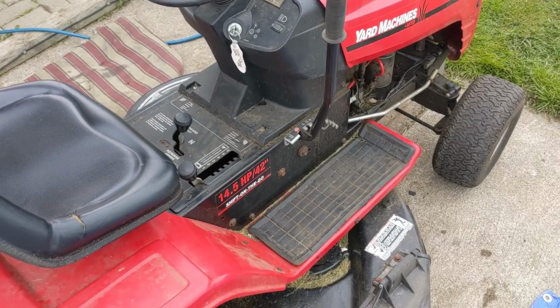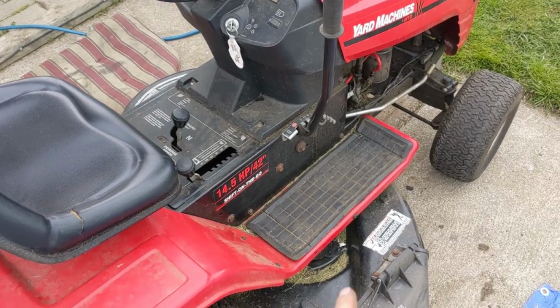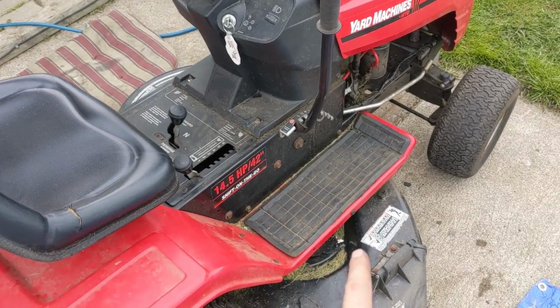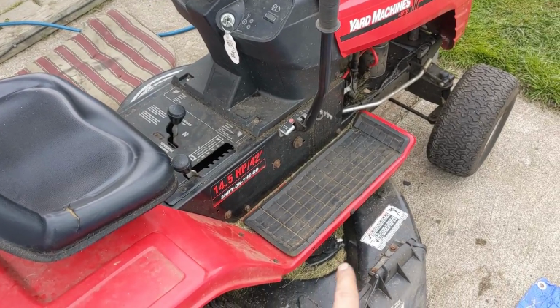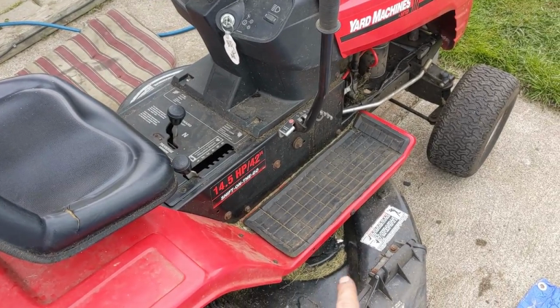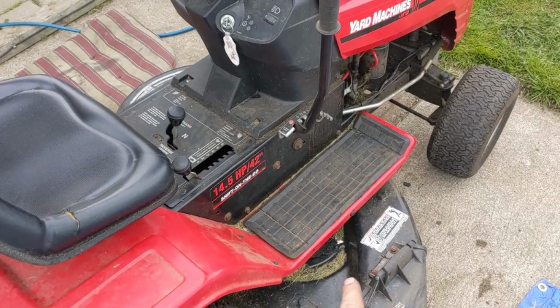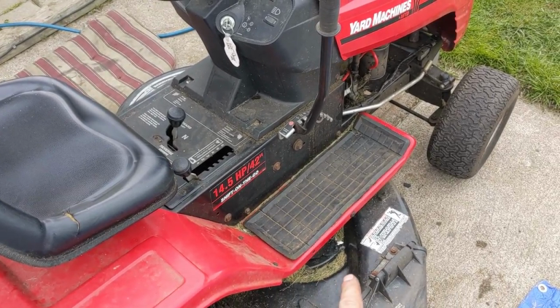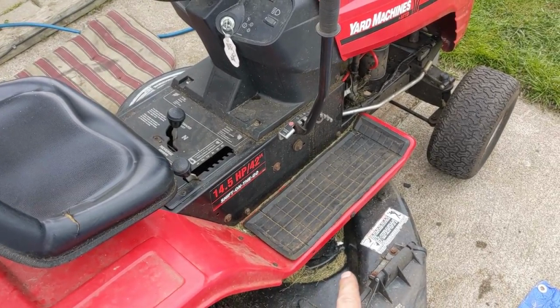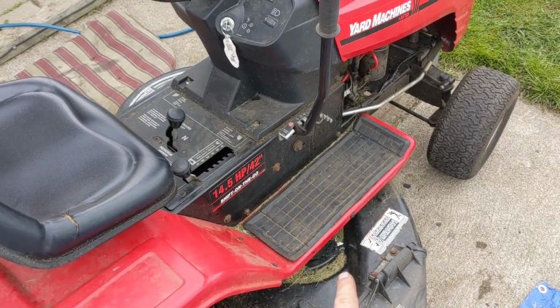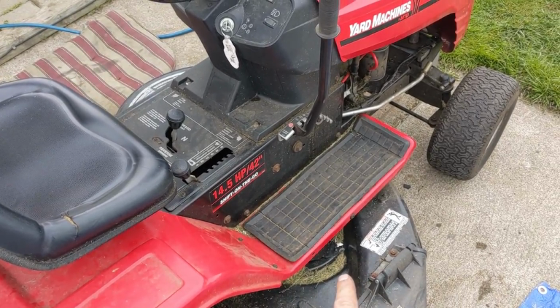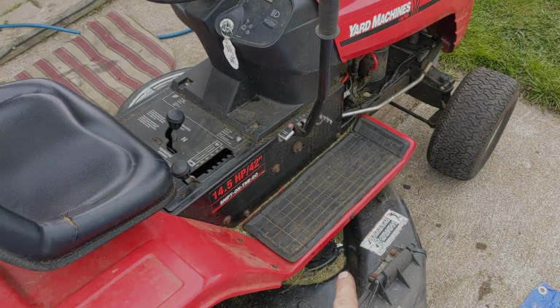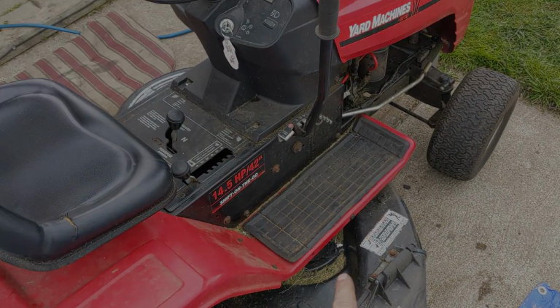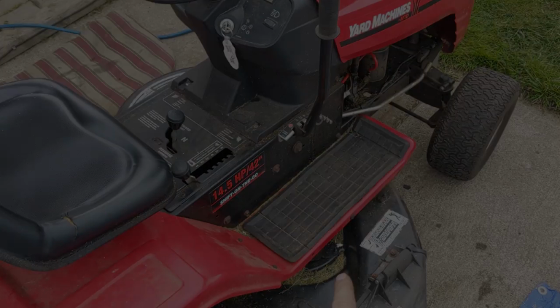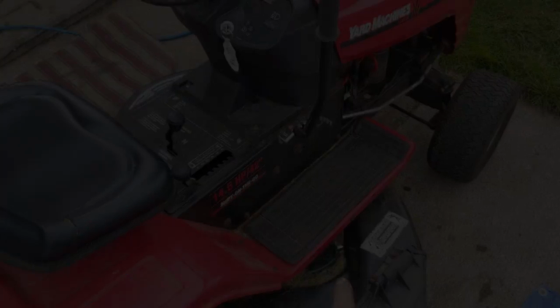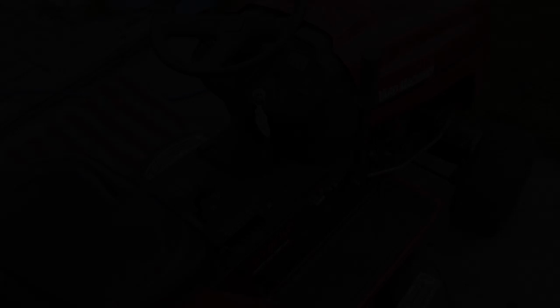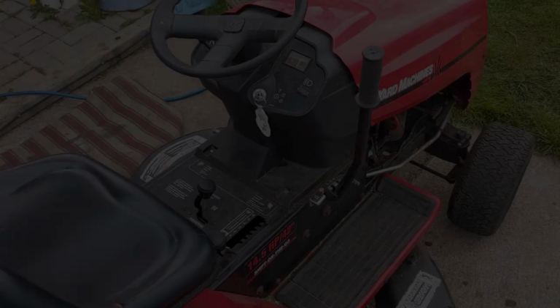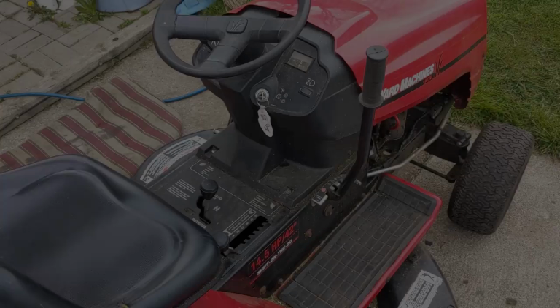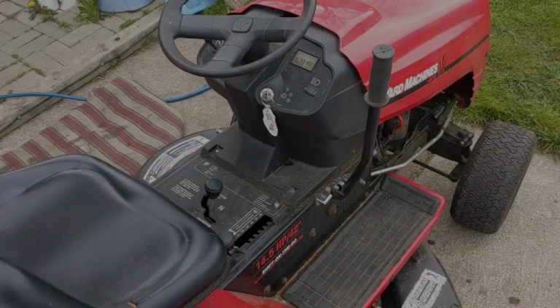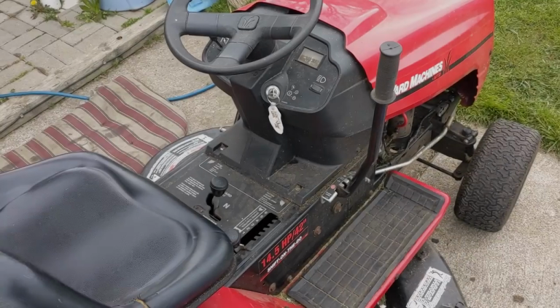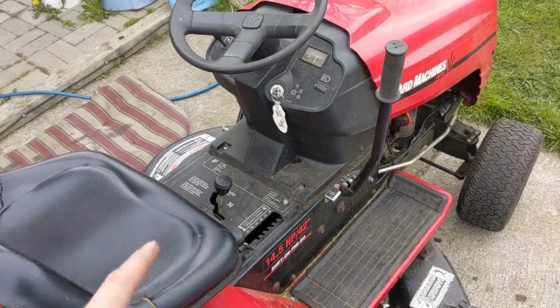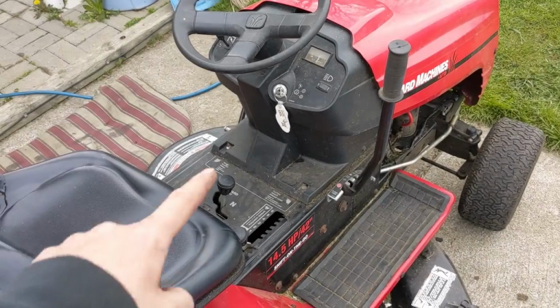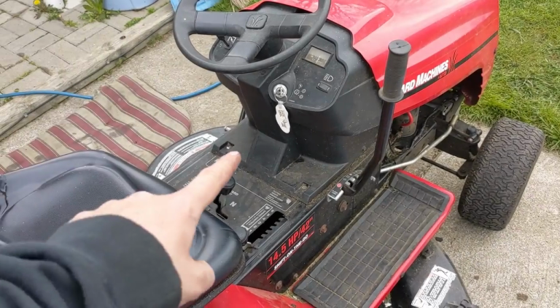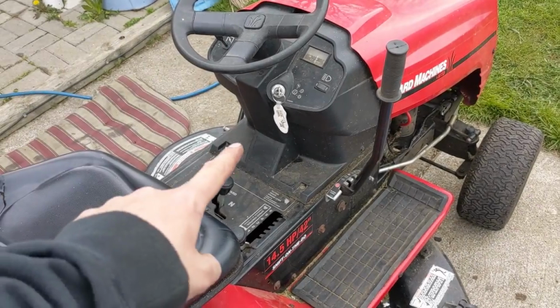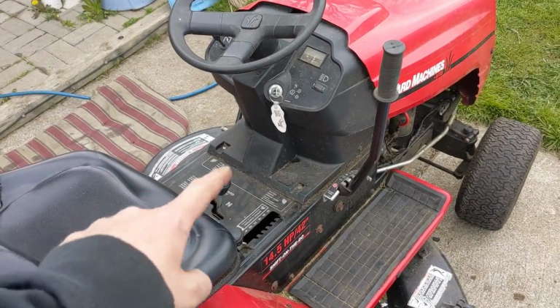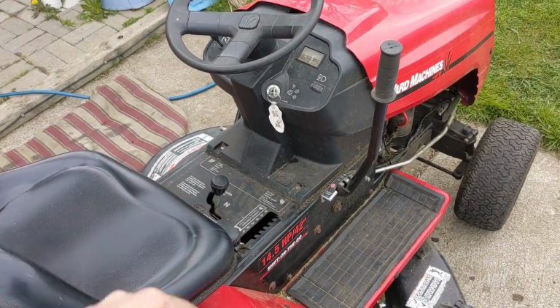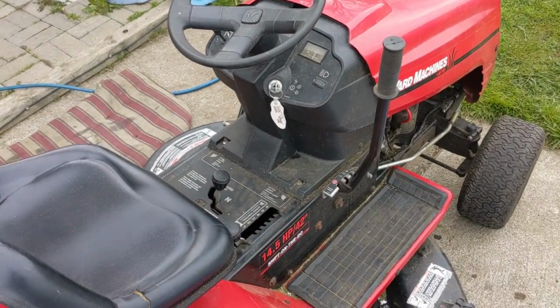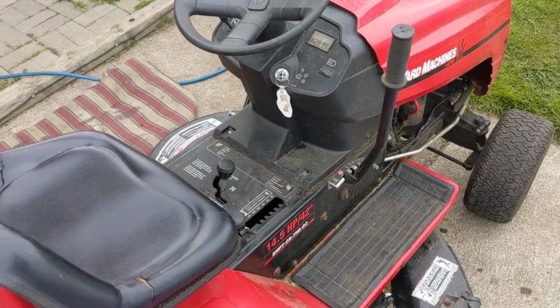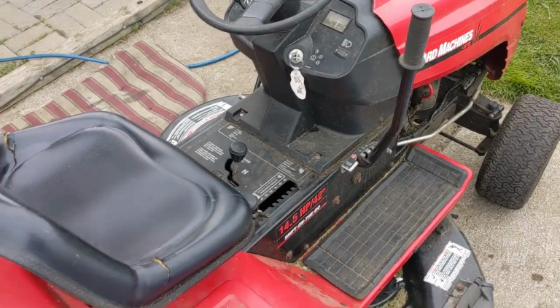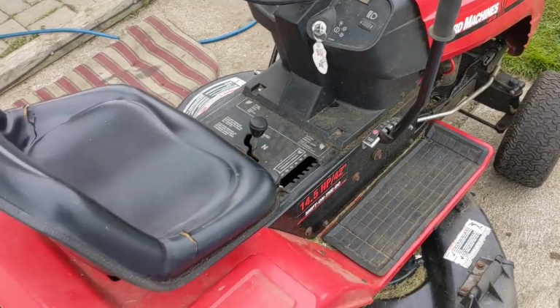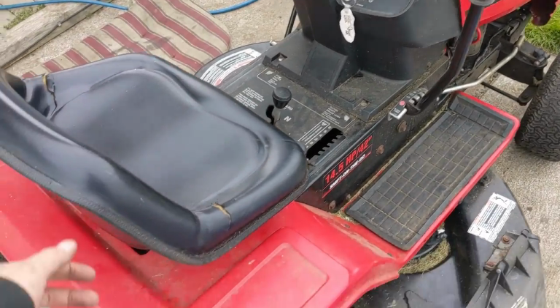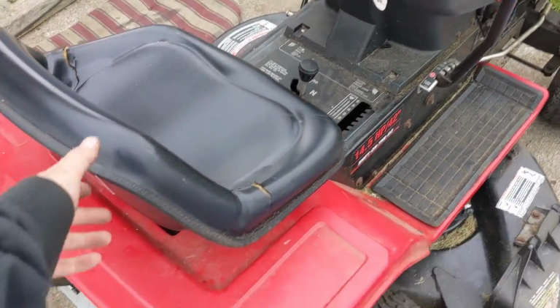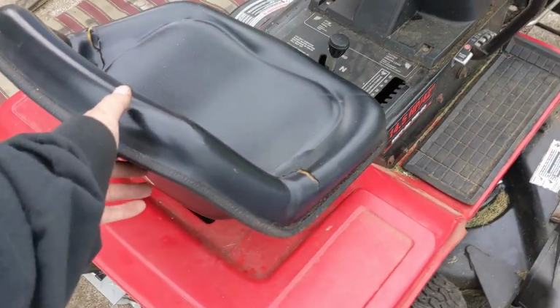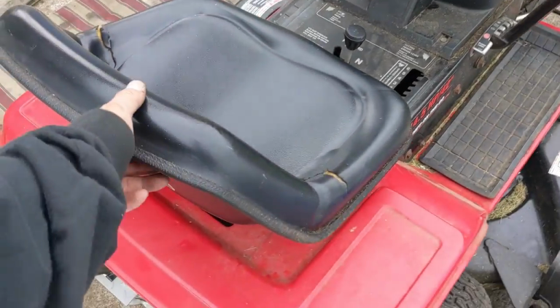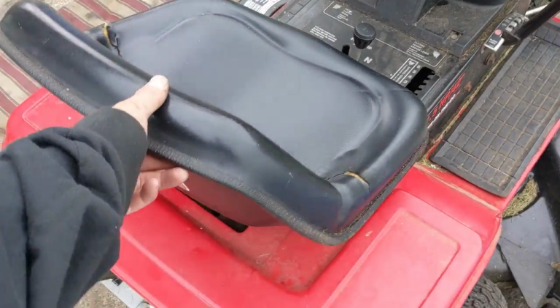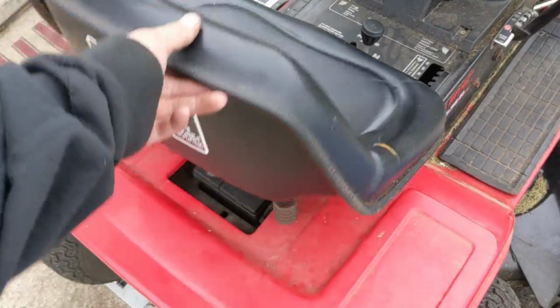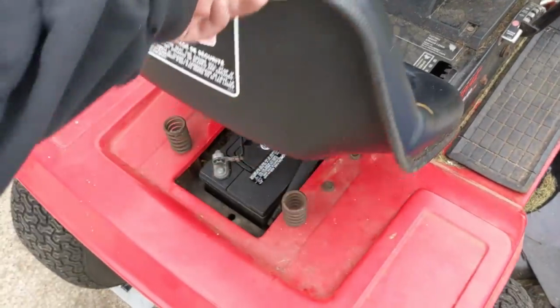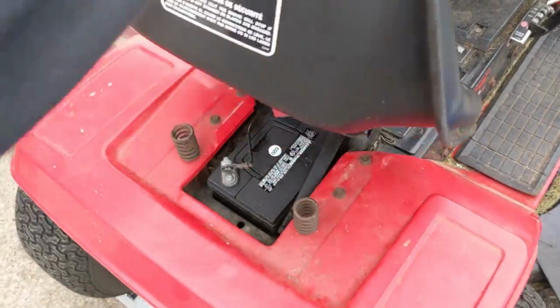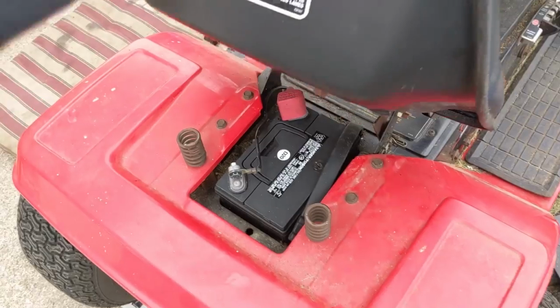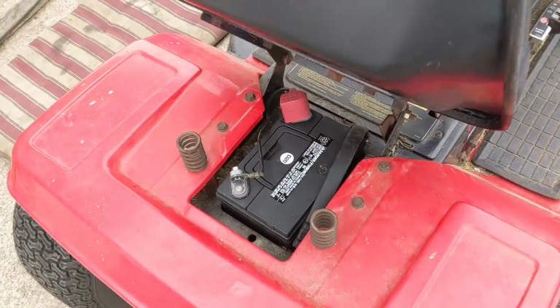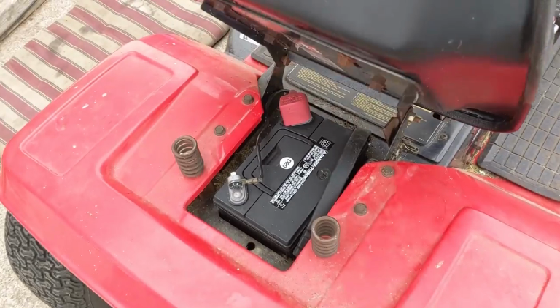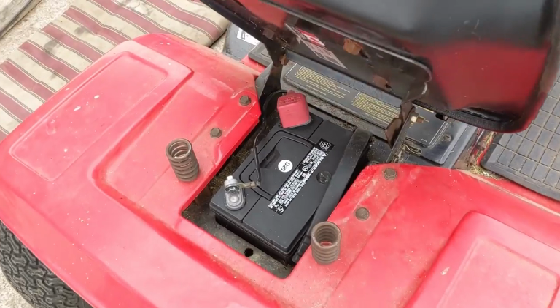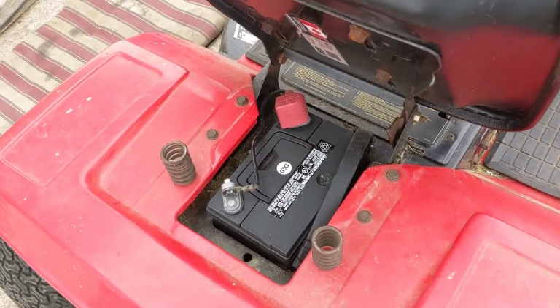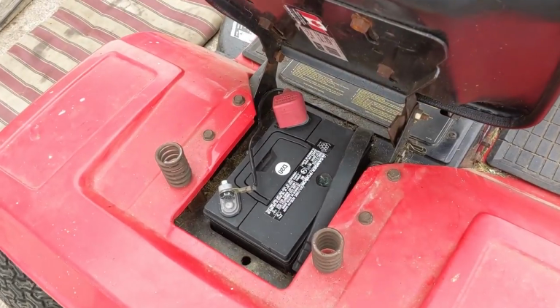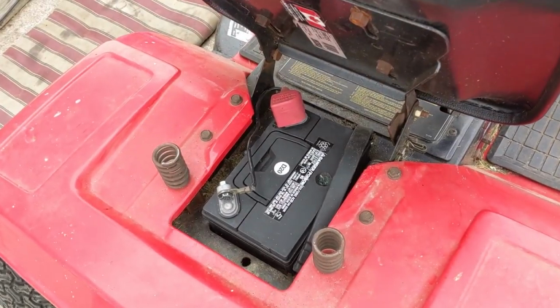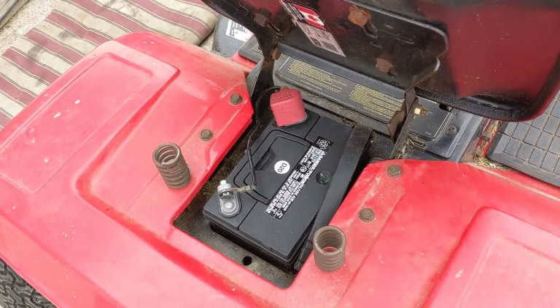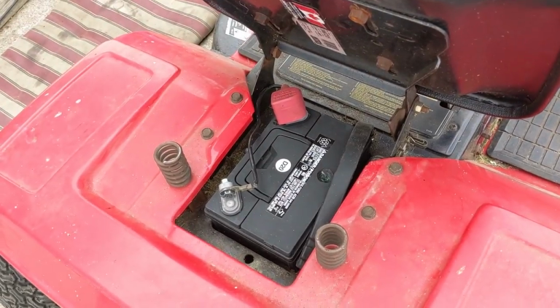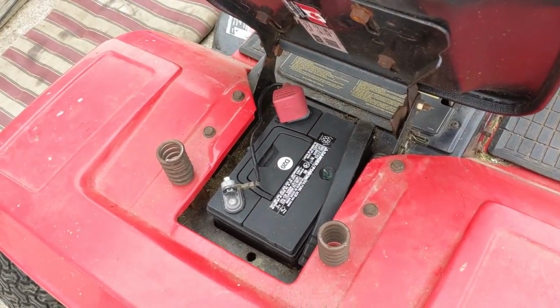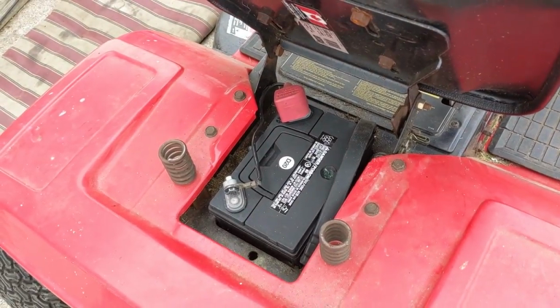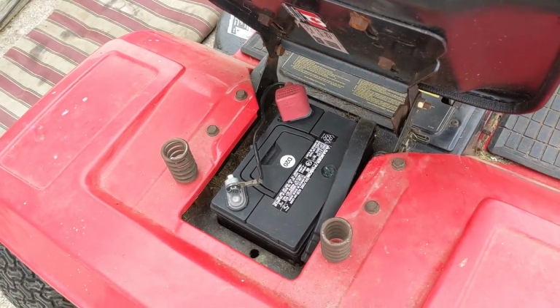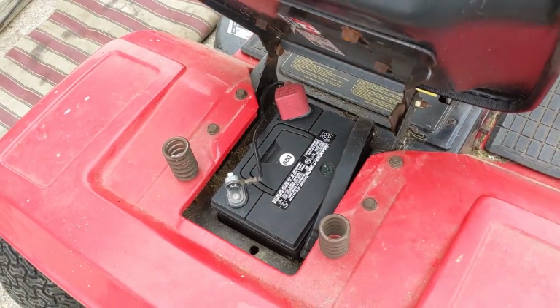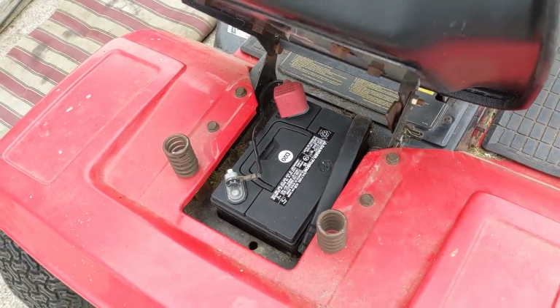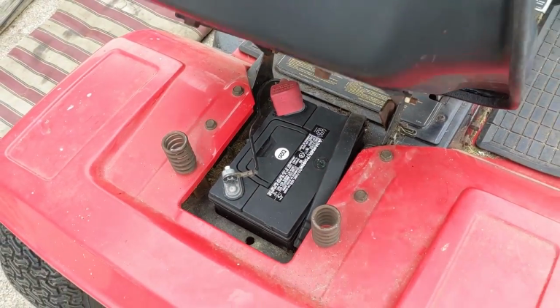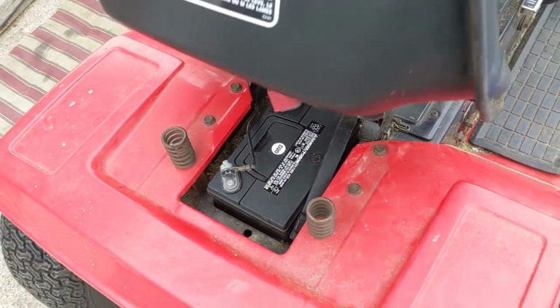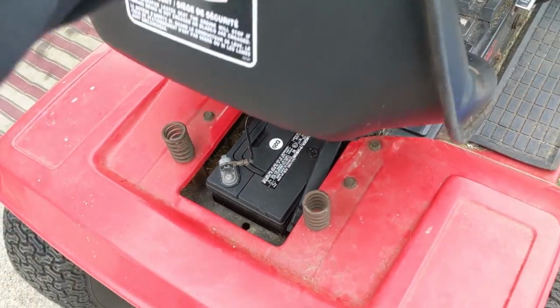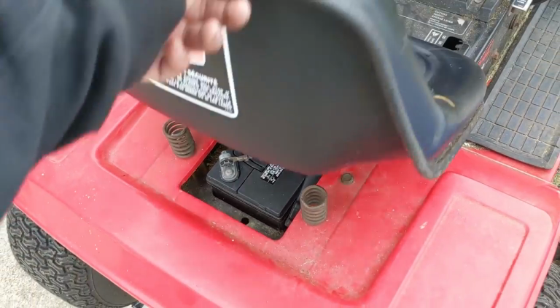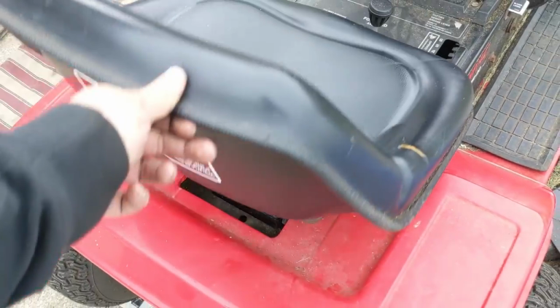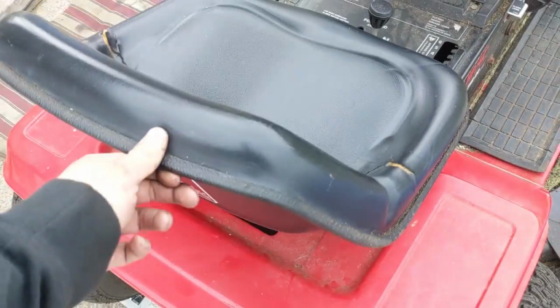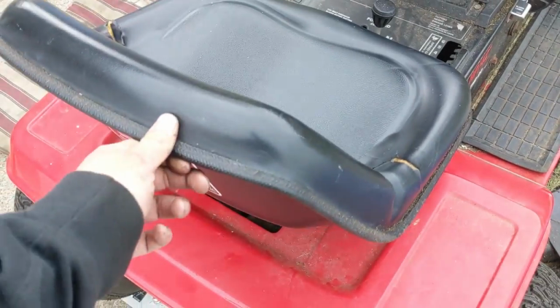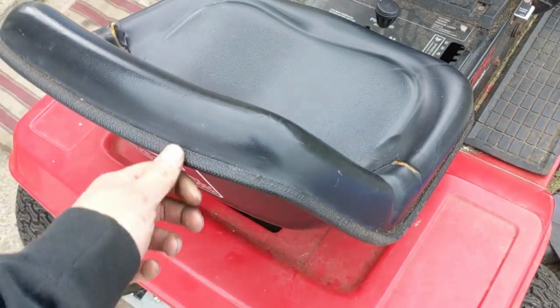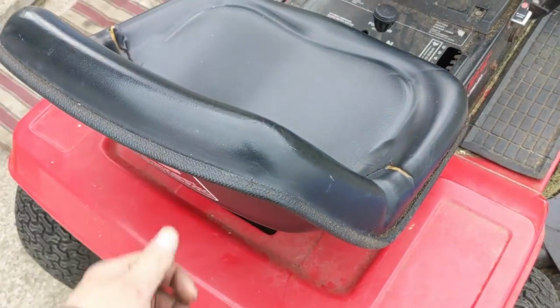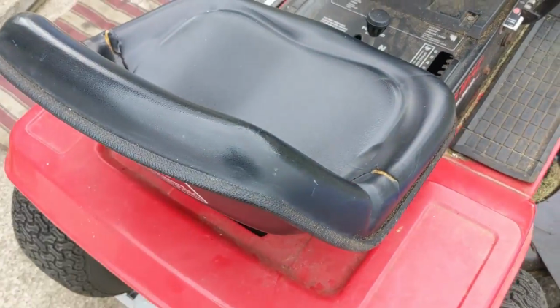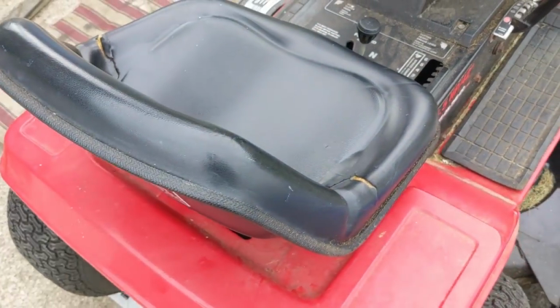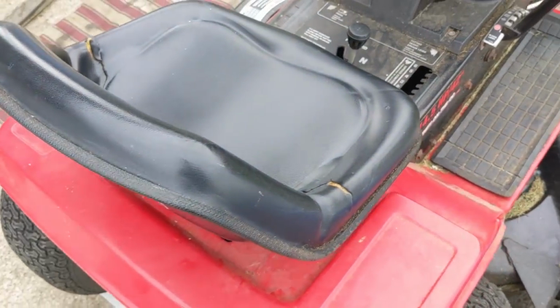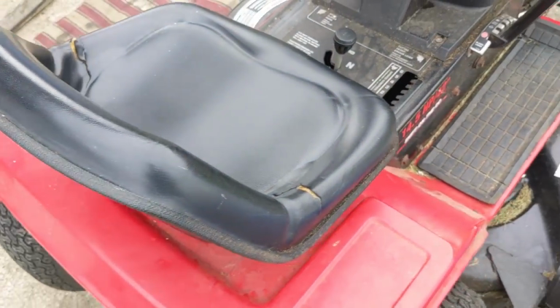There's going to be one for your deck, then there's going to be one for the brake pedal, and then there should be one for the seat switch right down there.